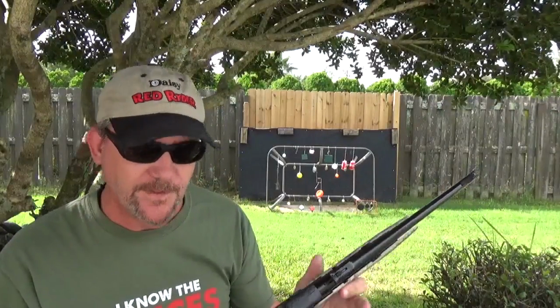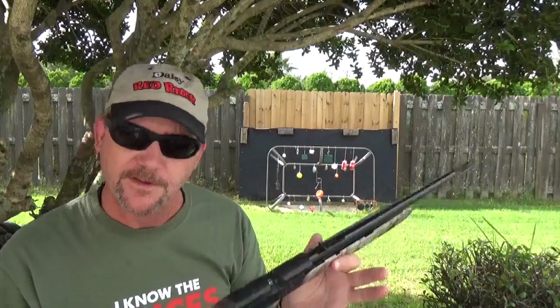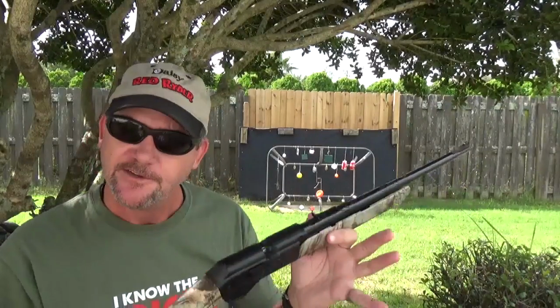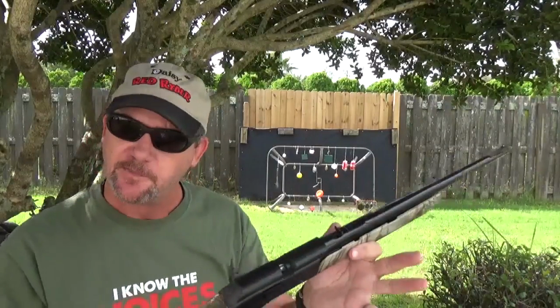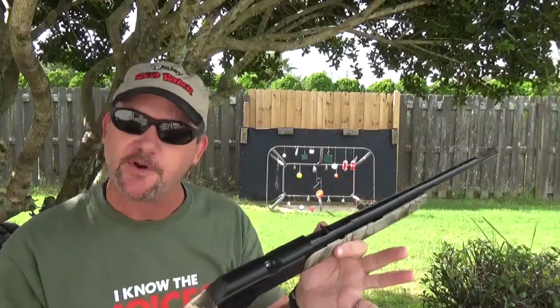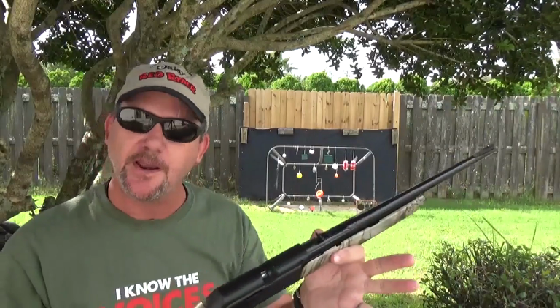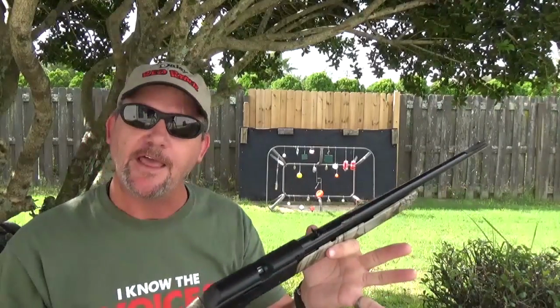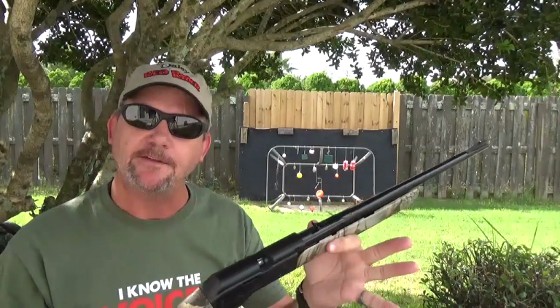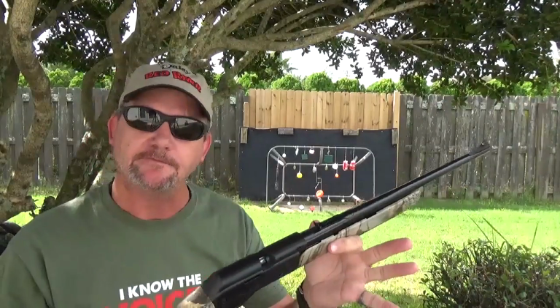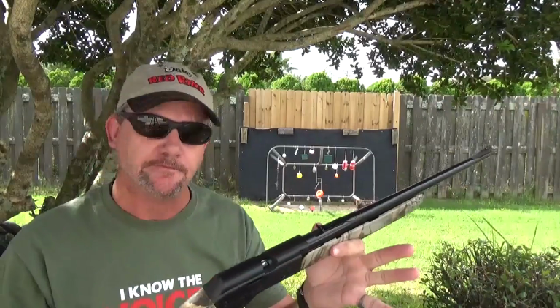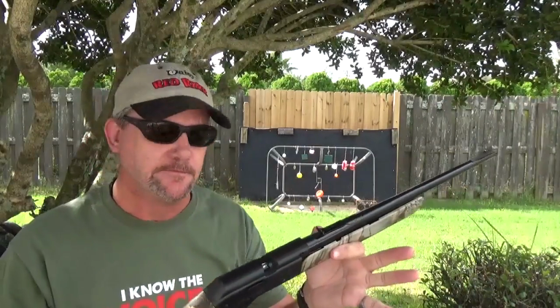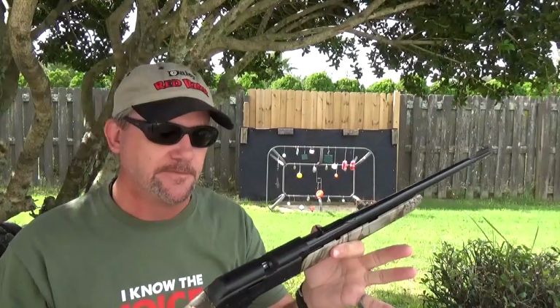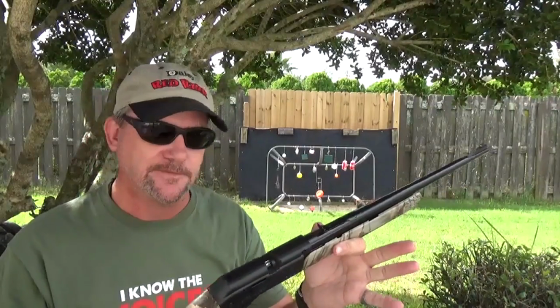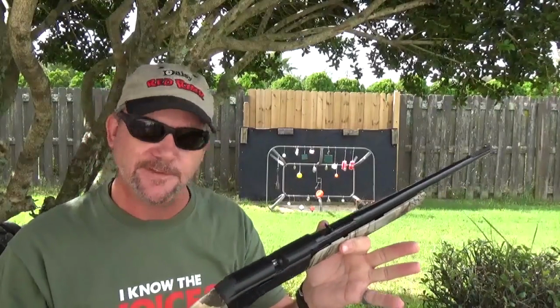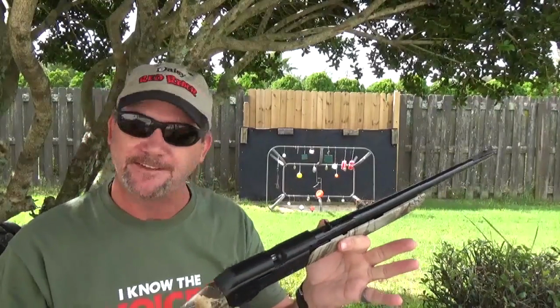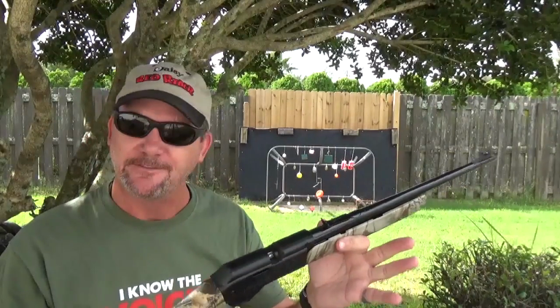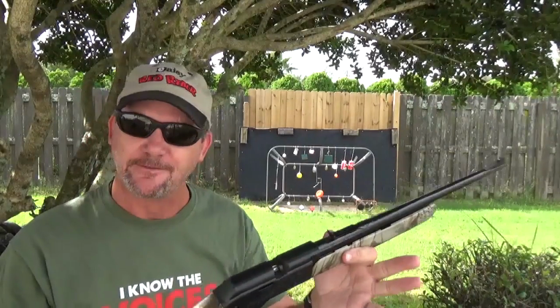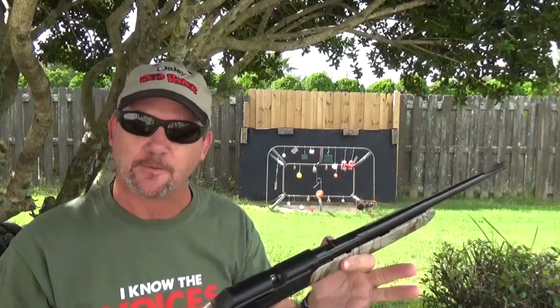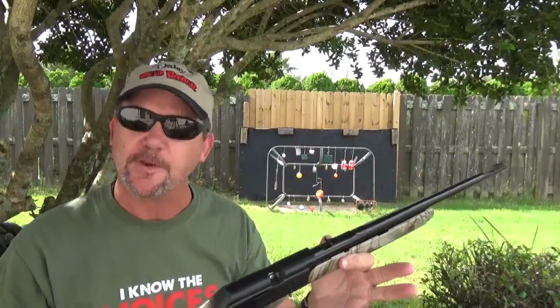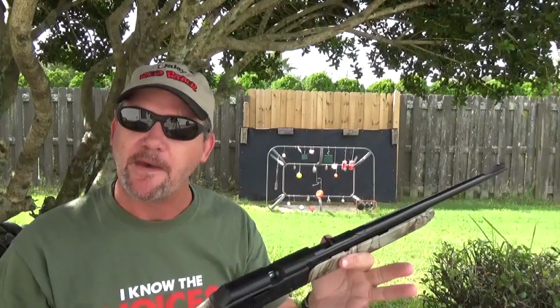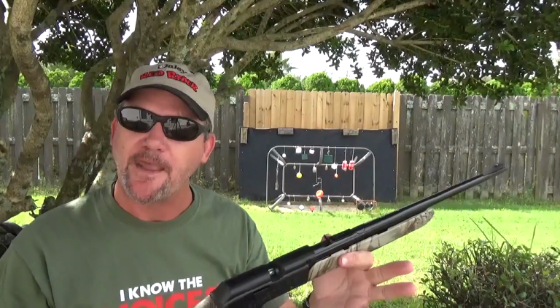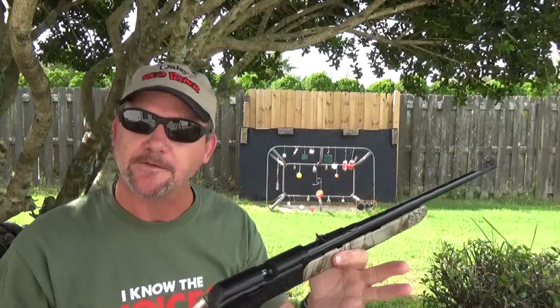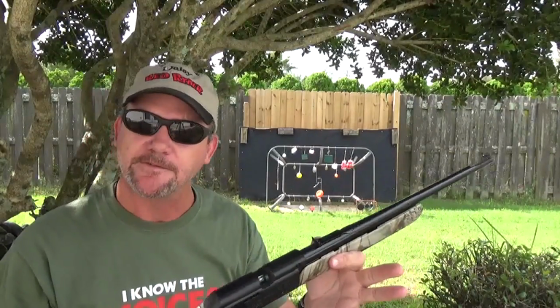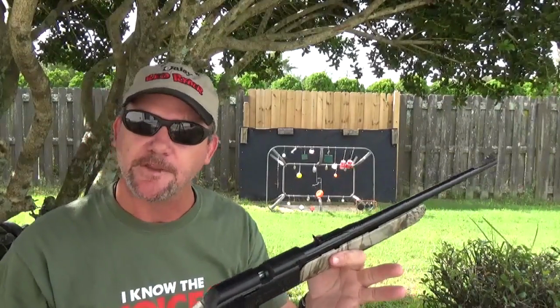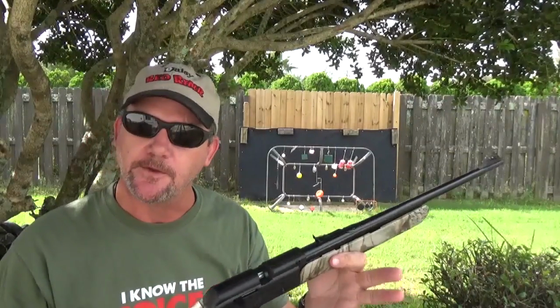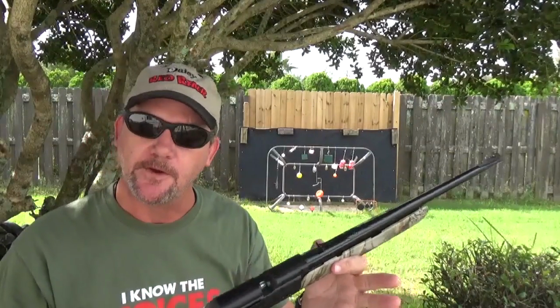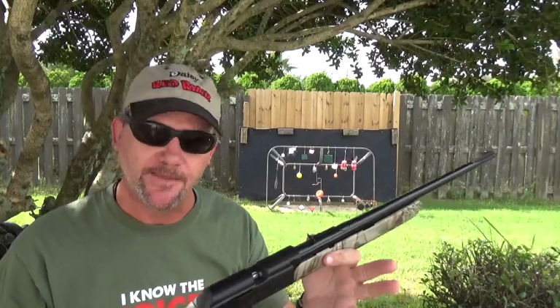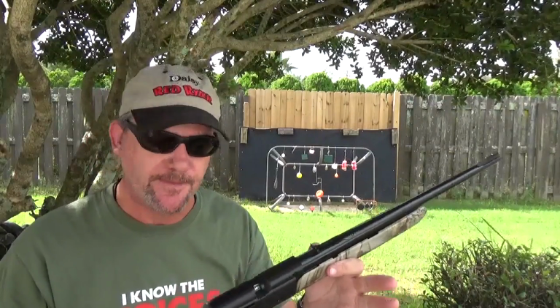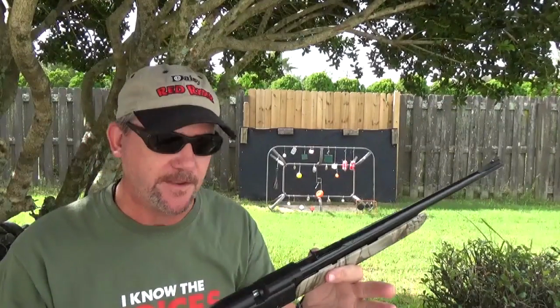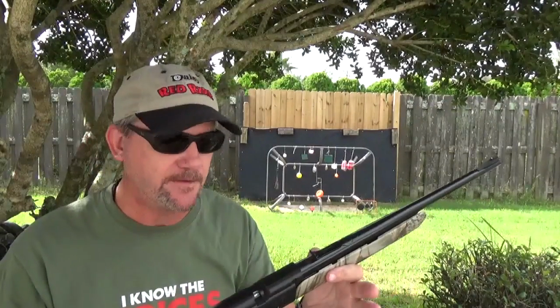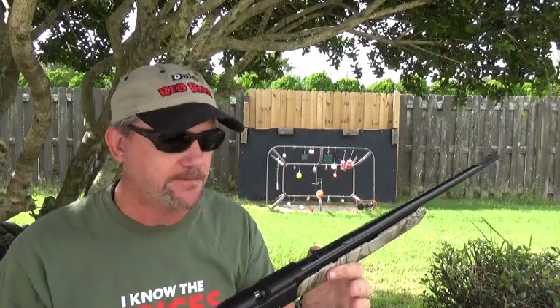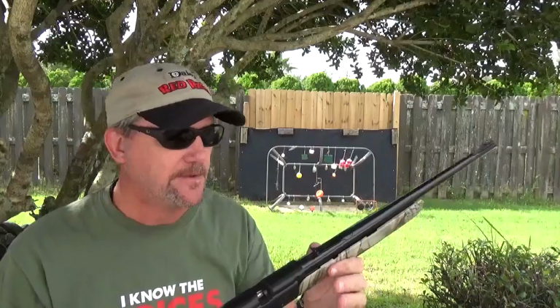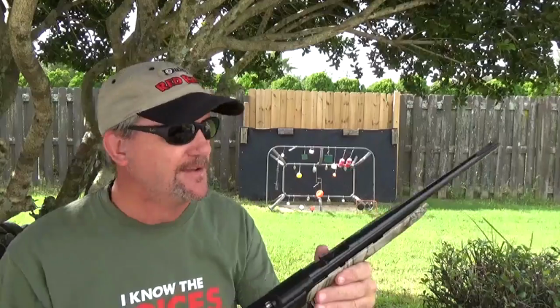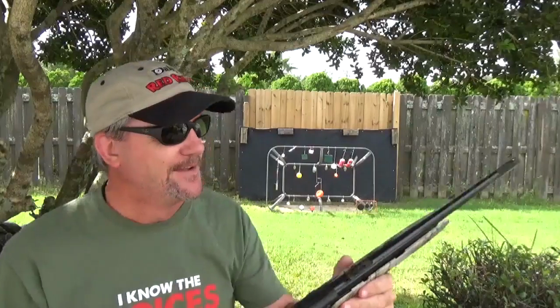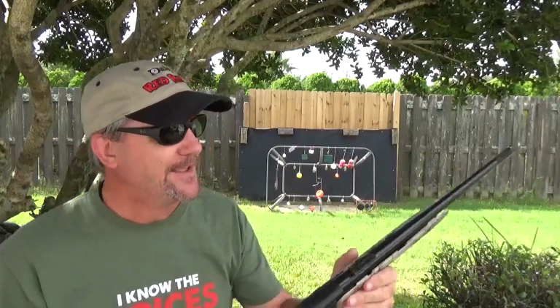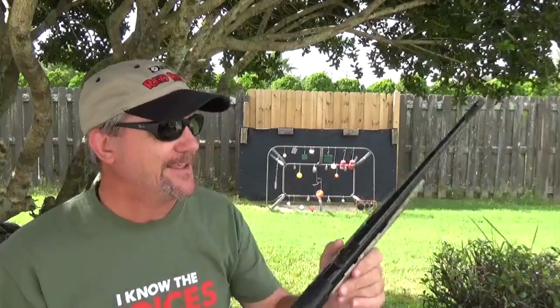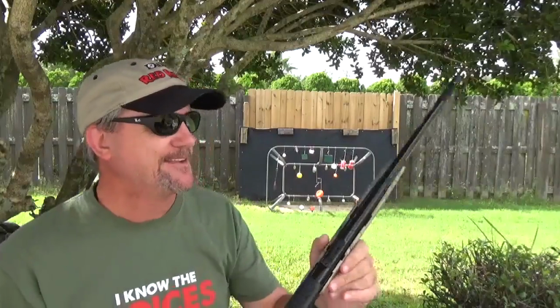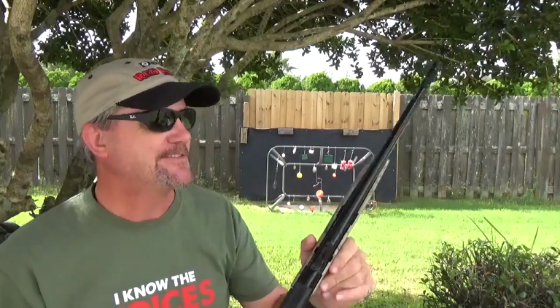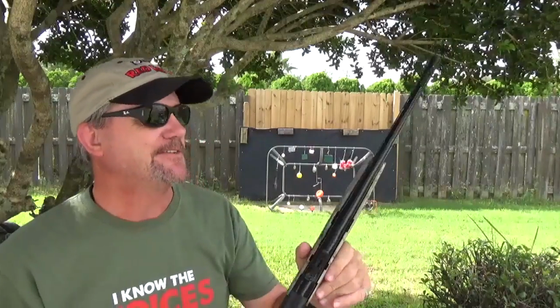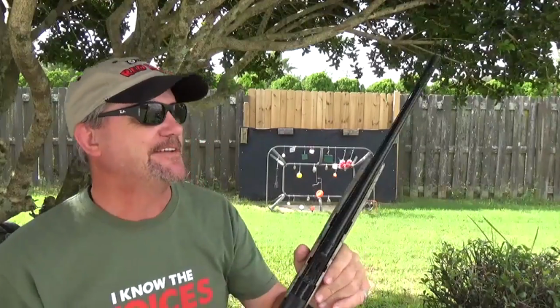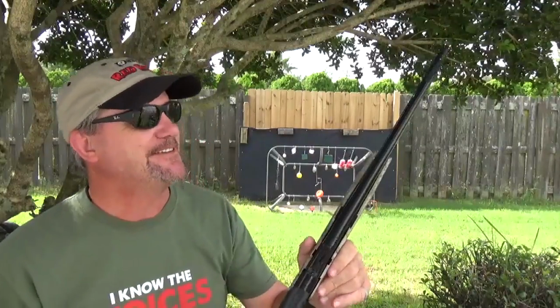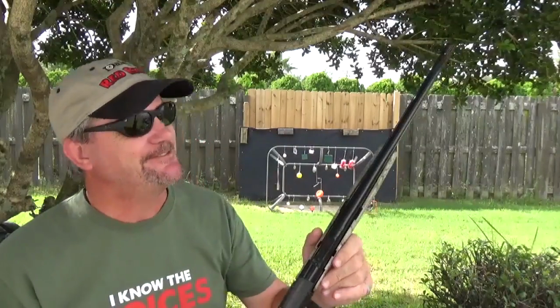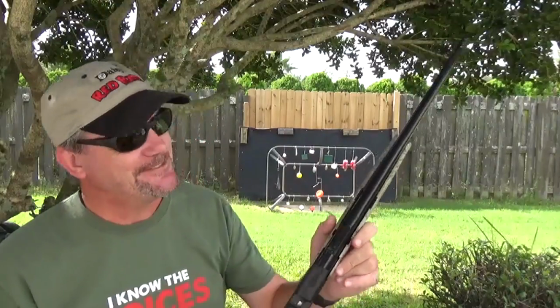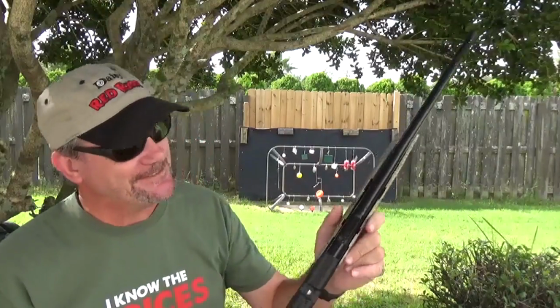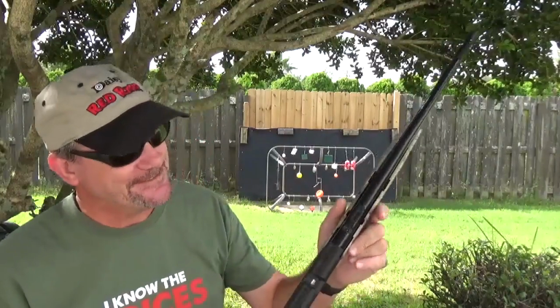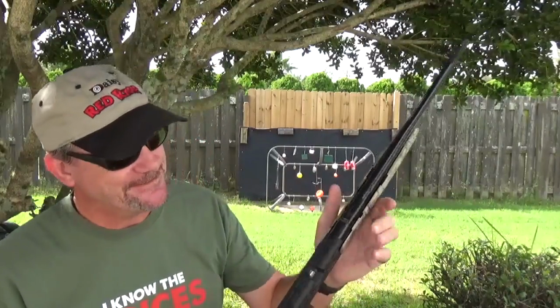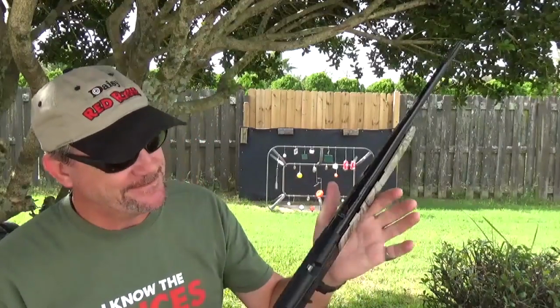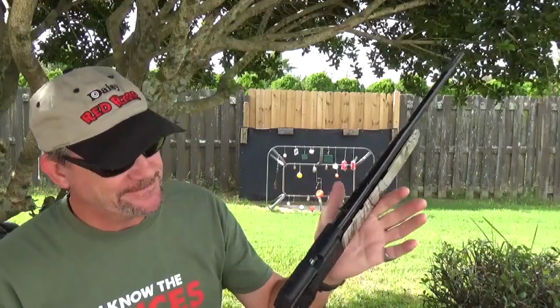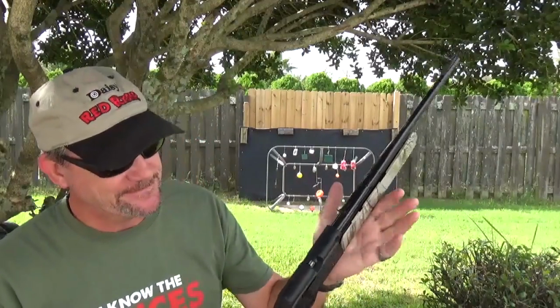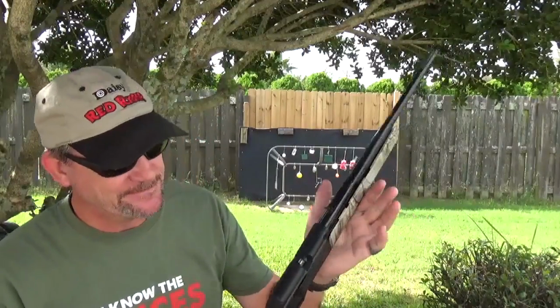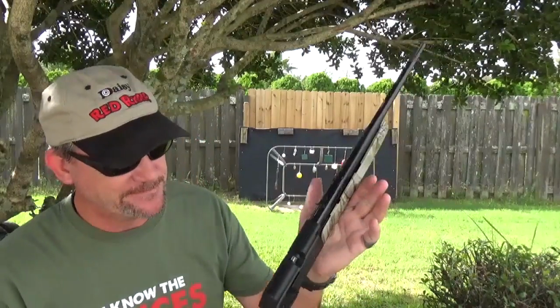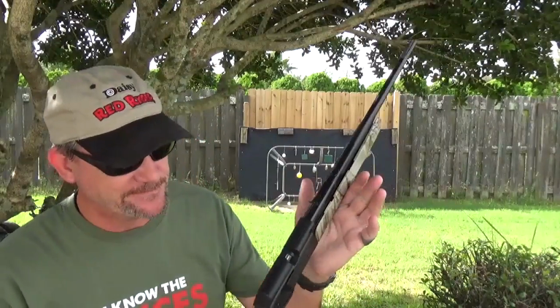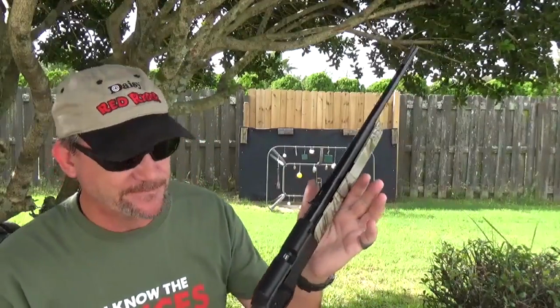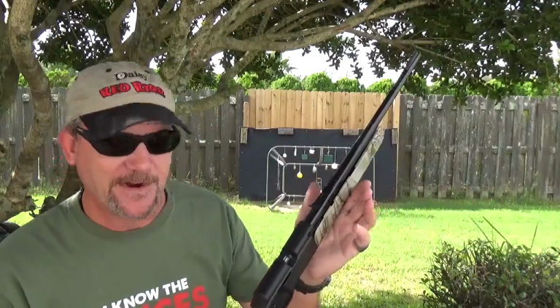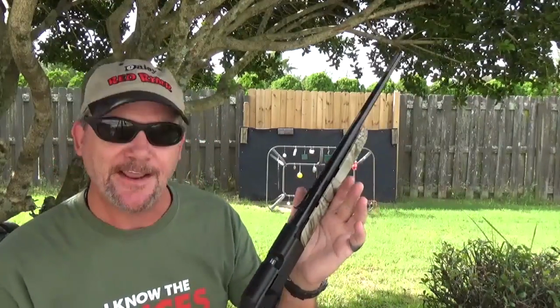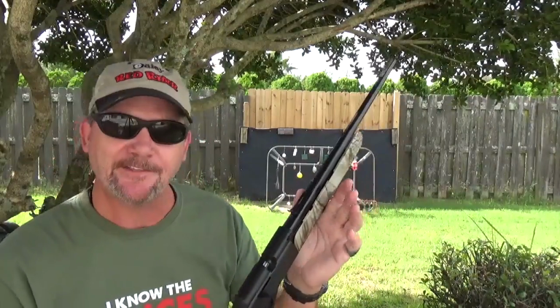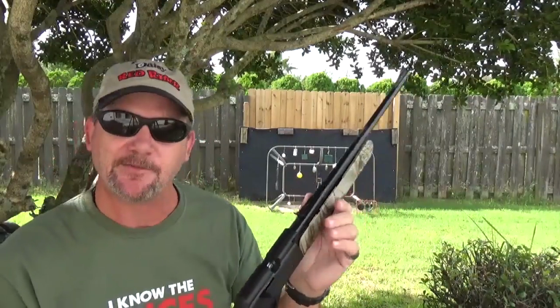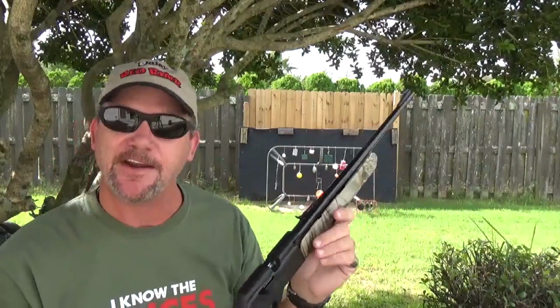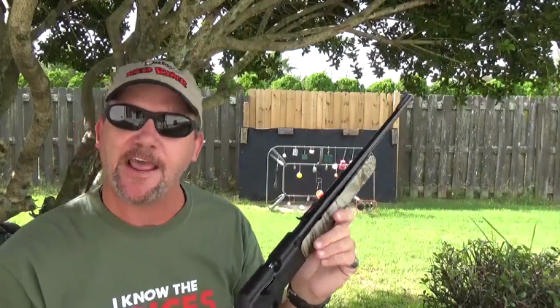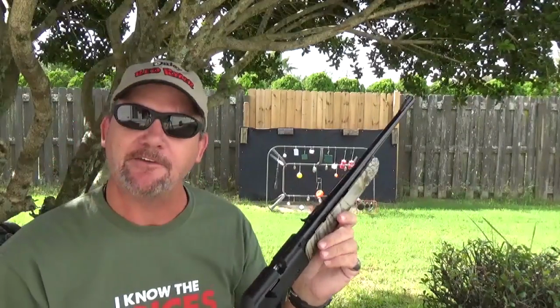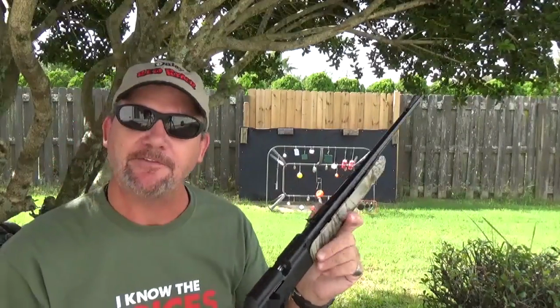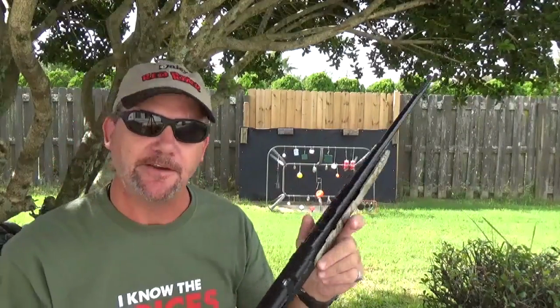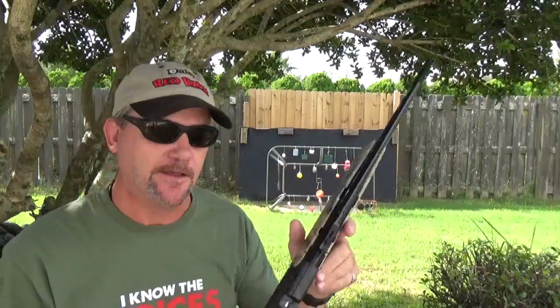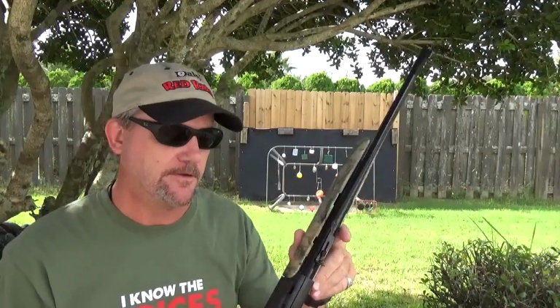It's pretty light — it's like three pounds total, I think. And it's only right at three and a half feet long.